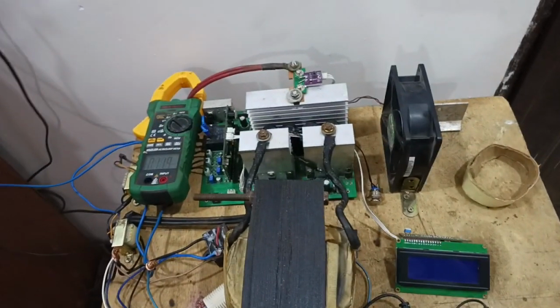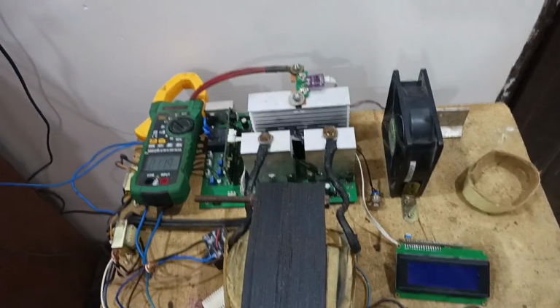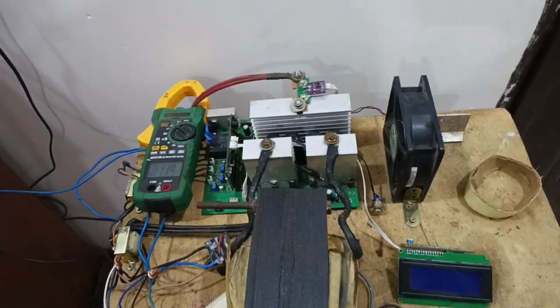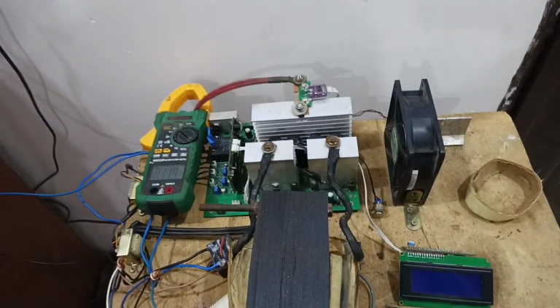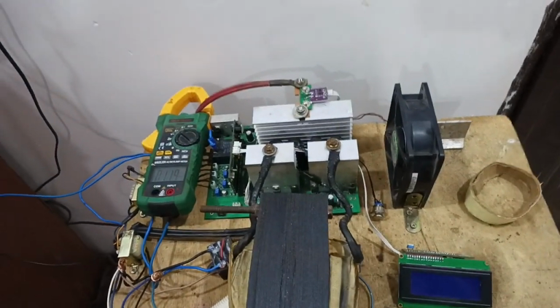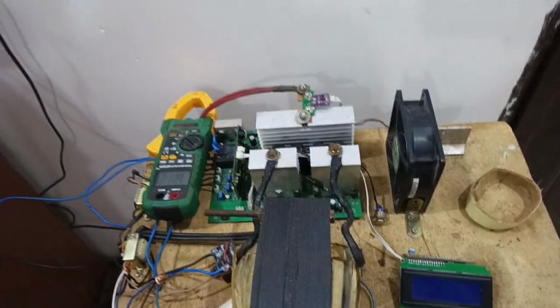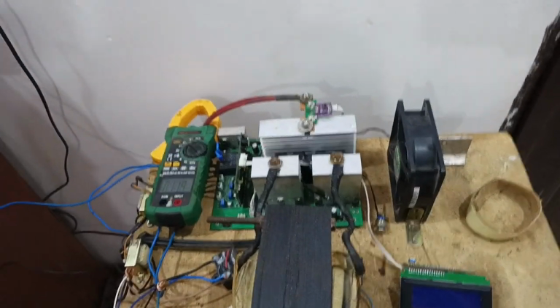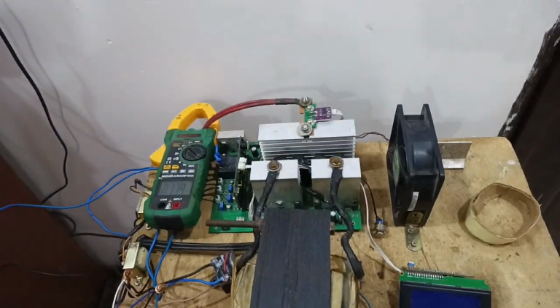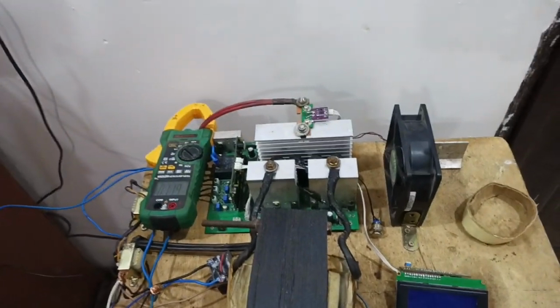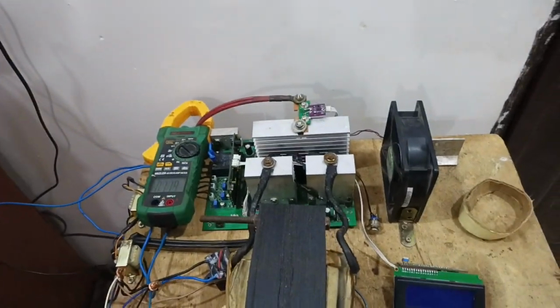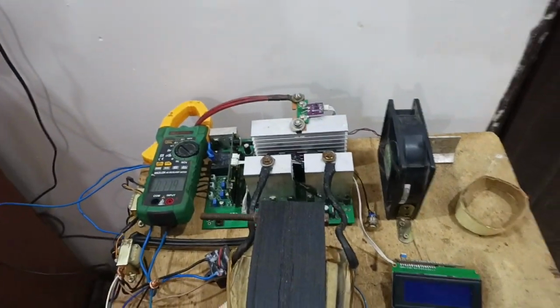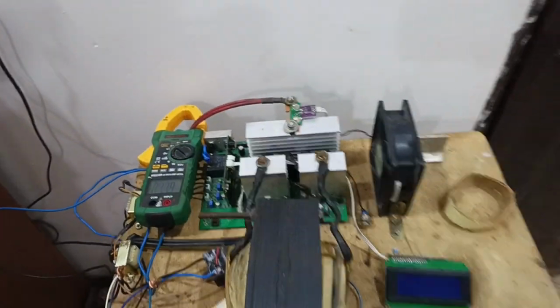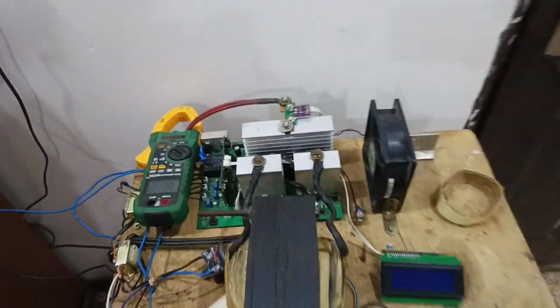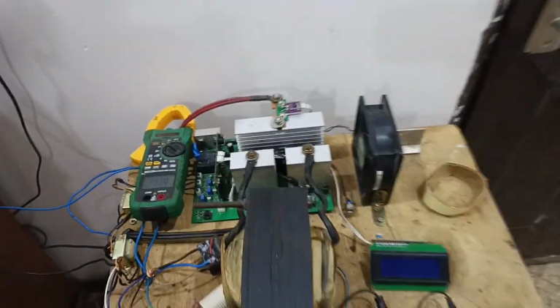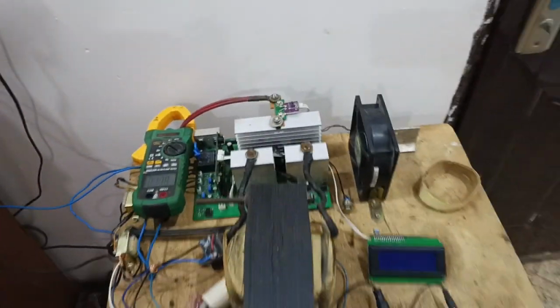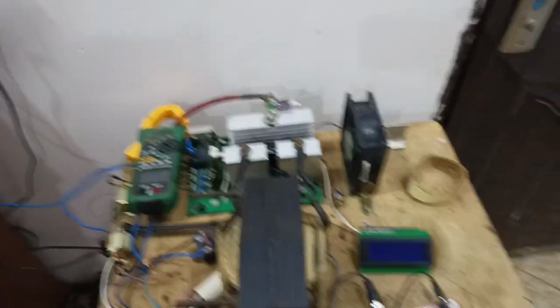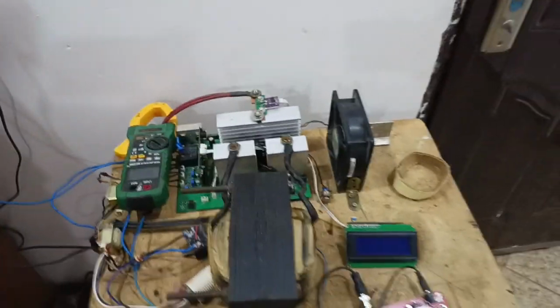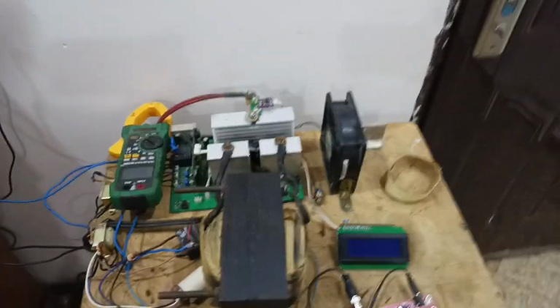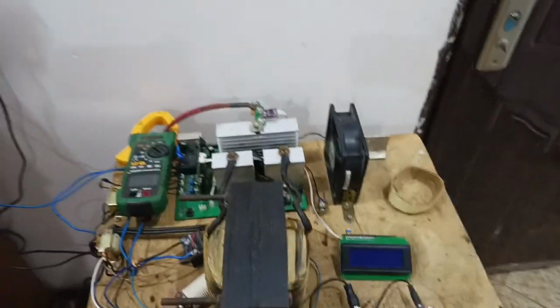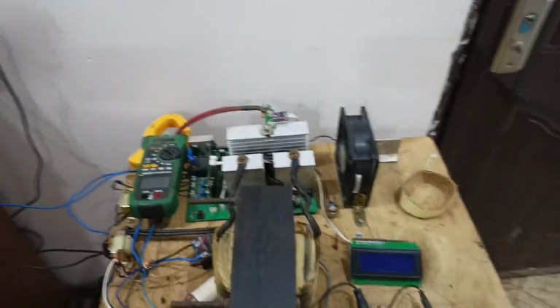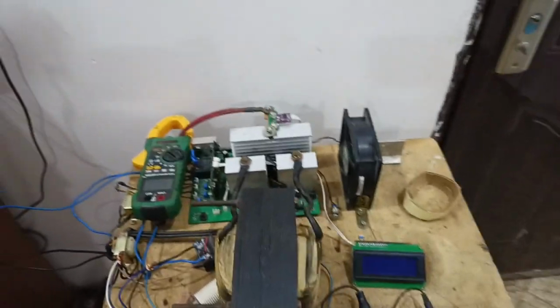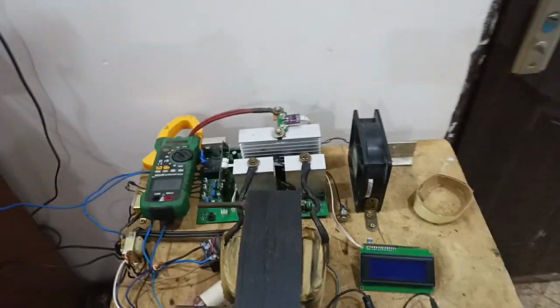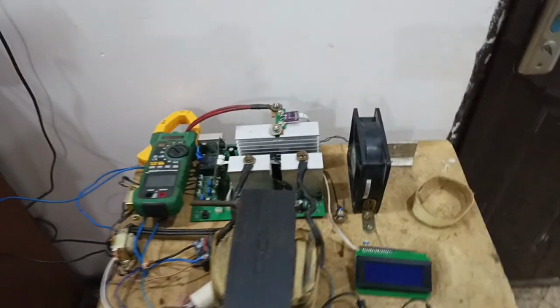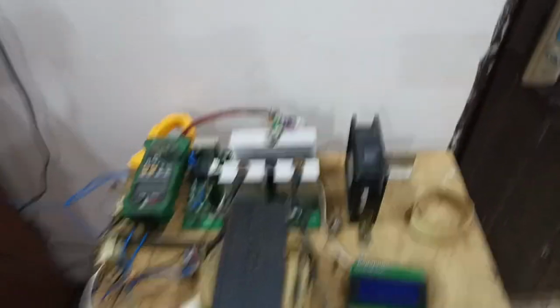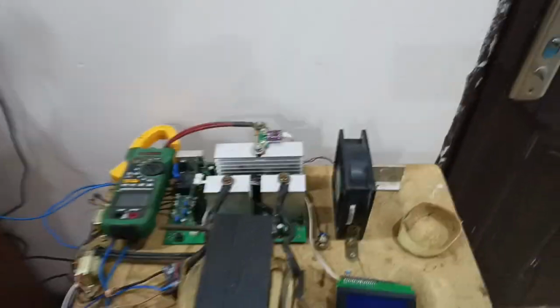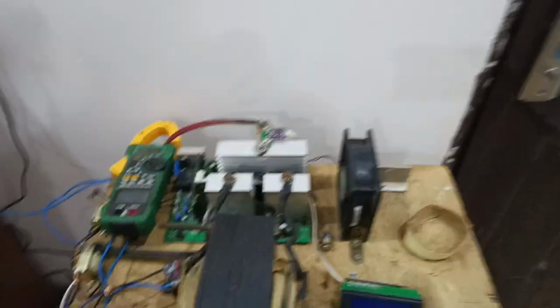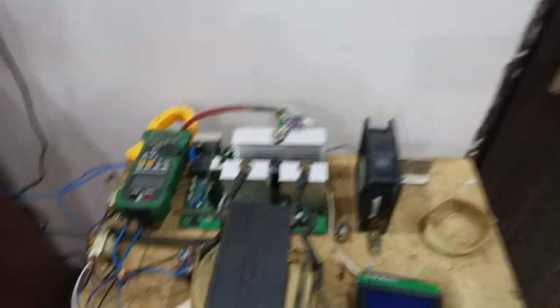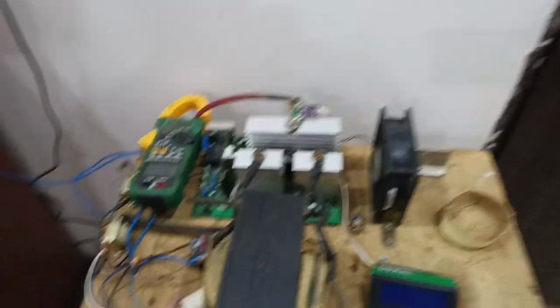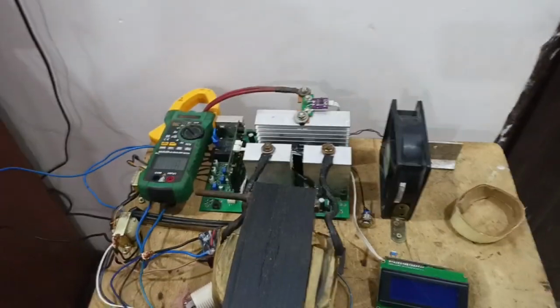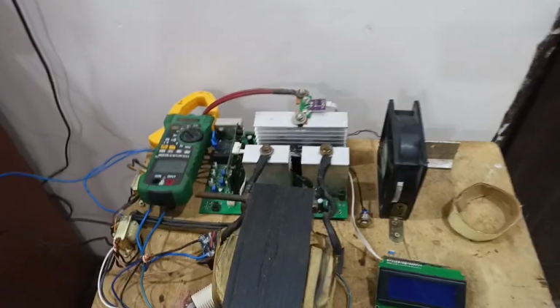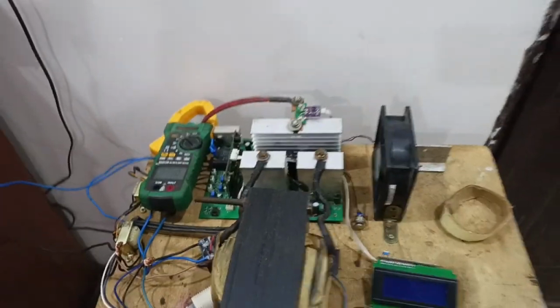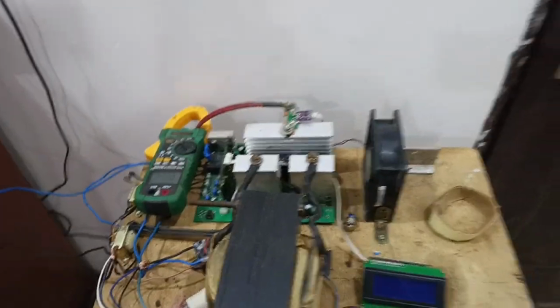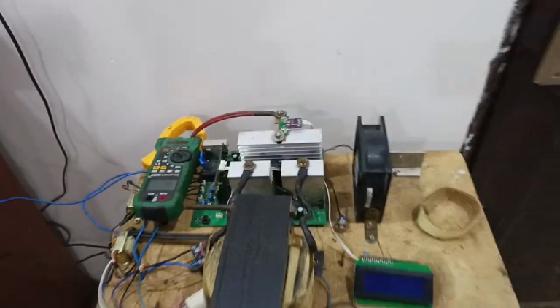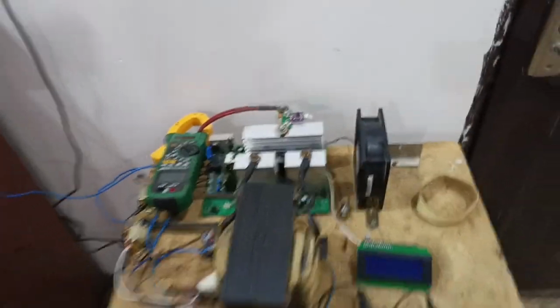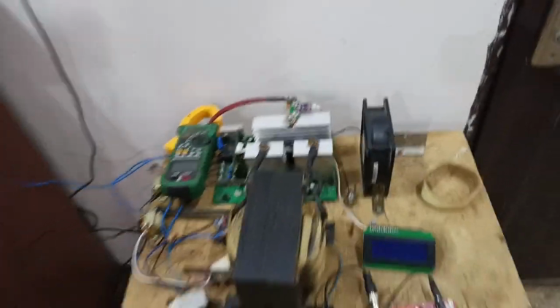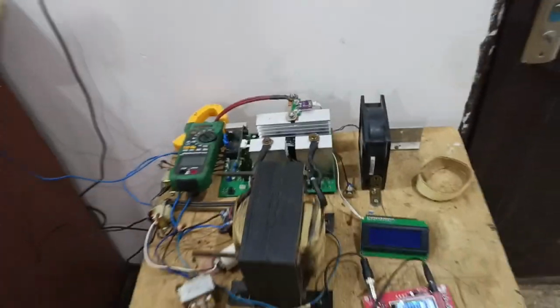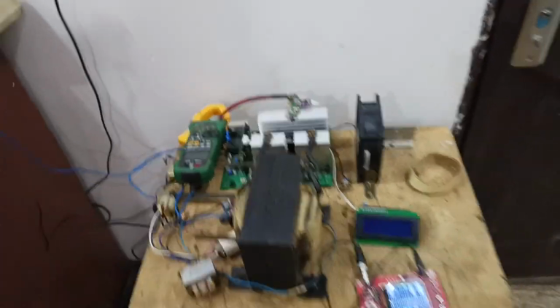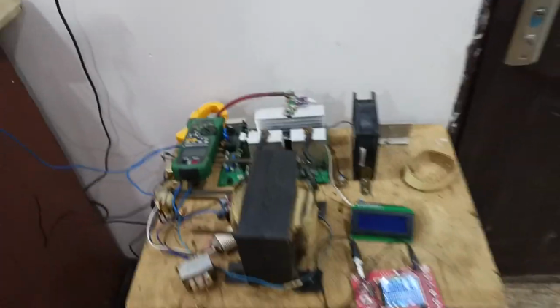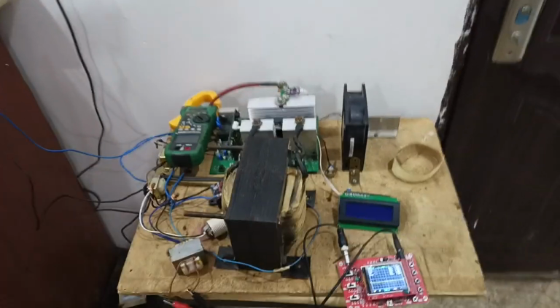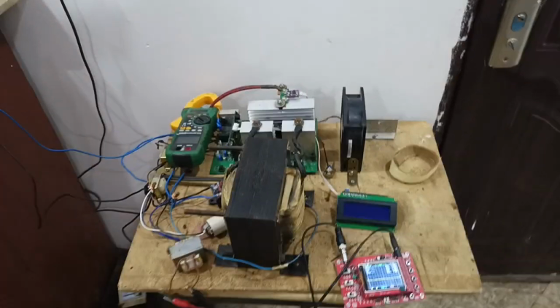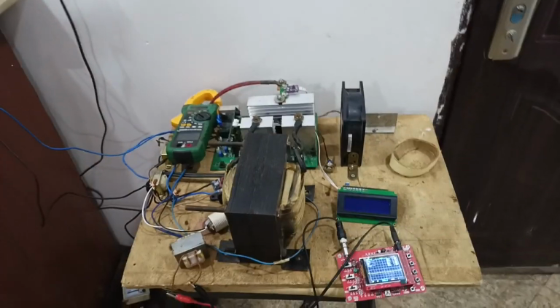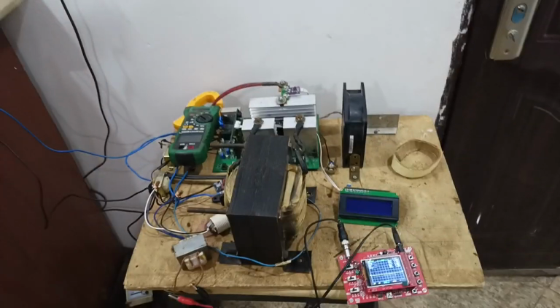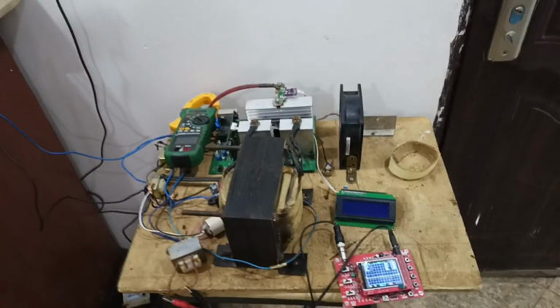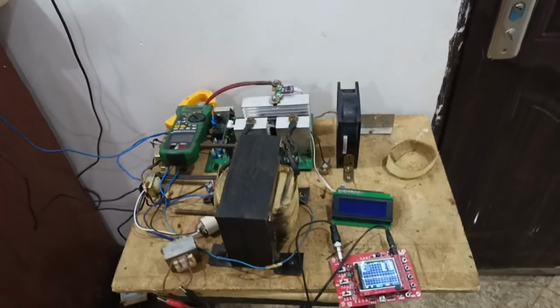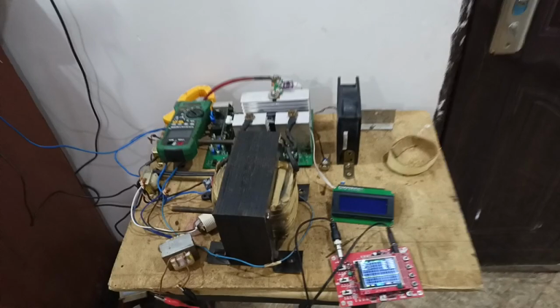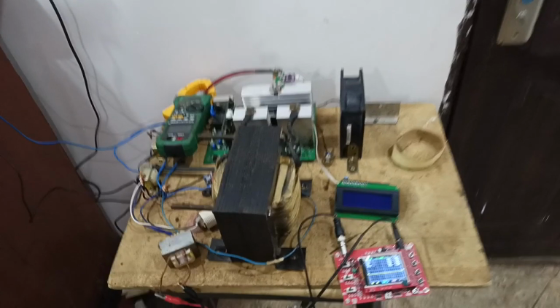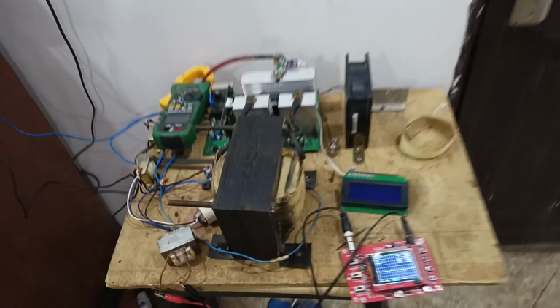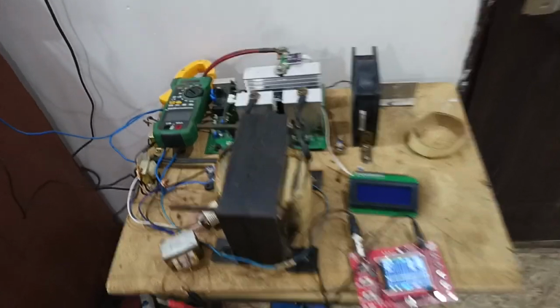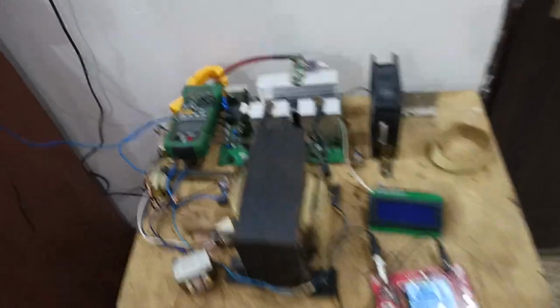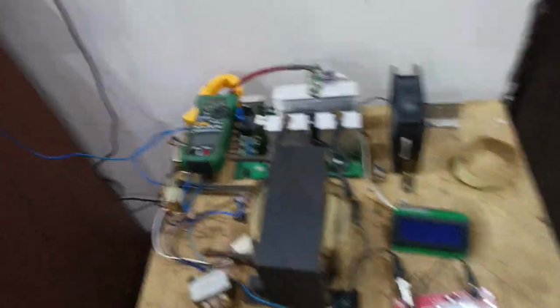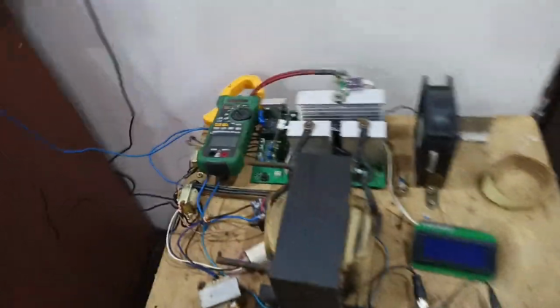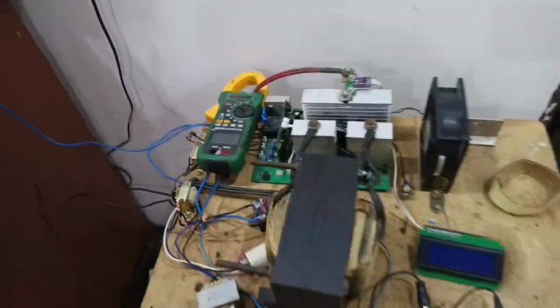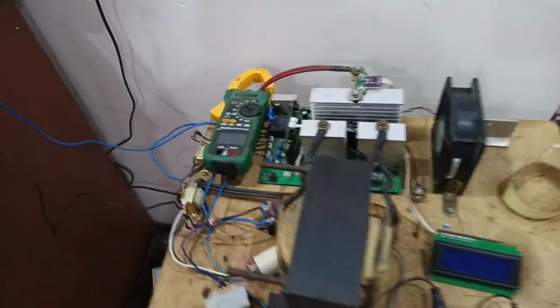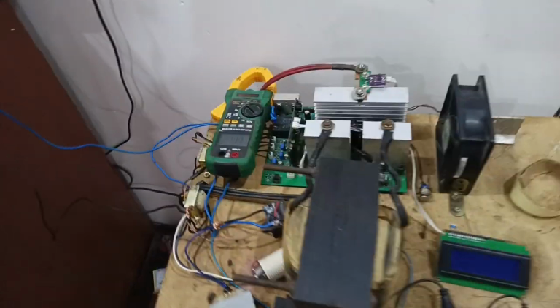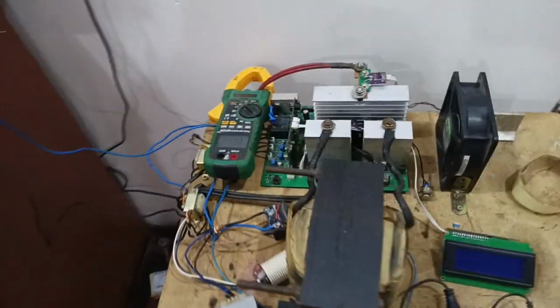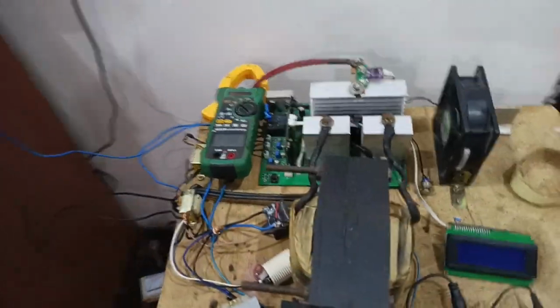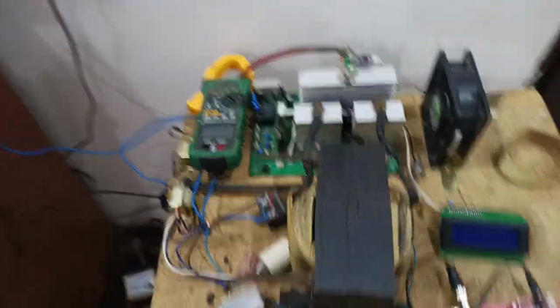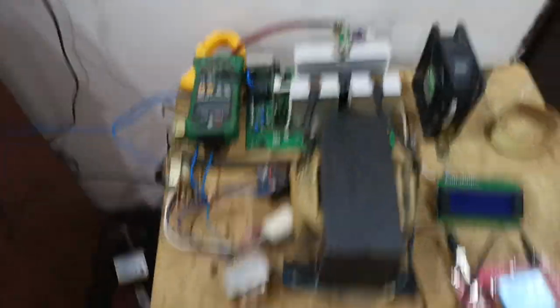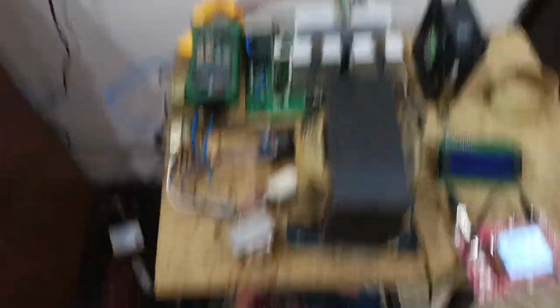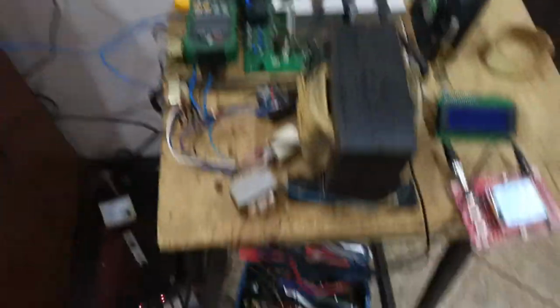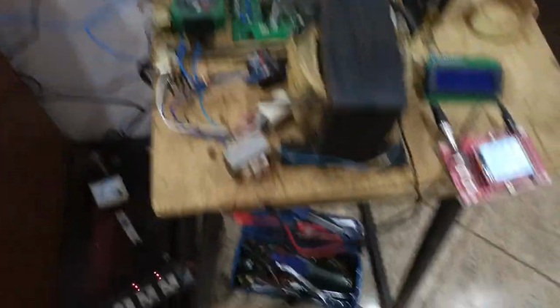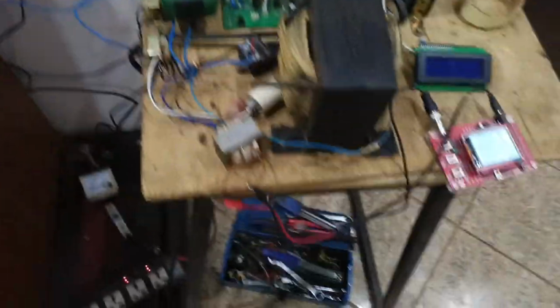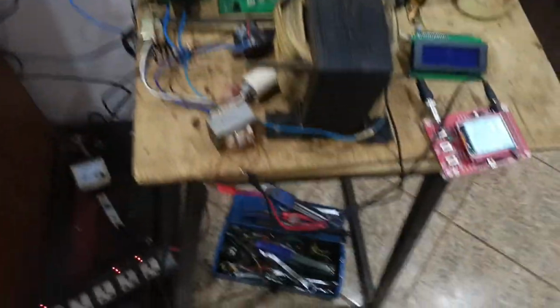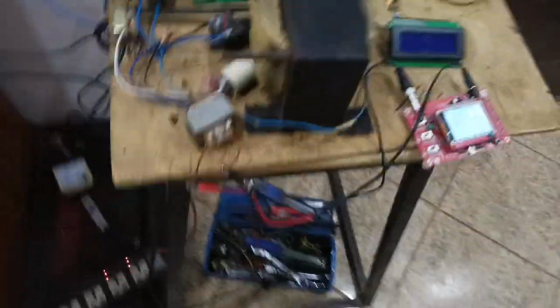Welcome to my YouTube channel. My name is Ayakub Mohamed. Today I want to do one small video to show how I overload test the inverter.